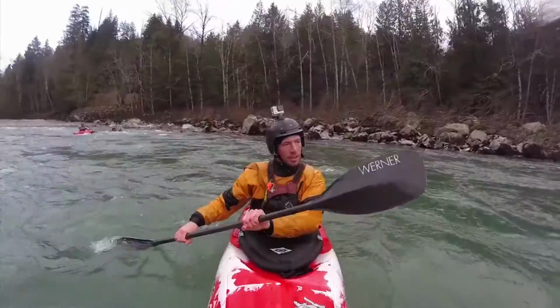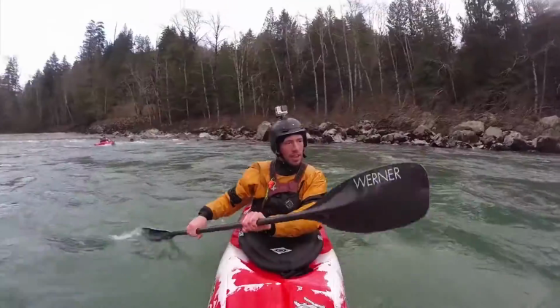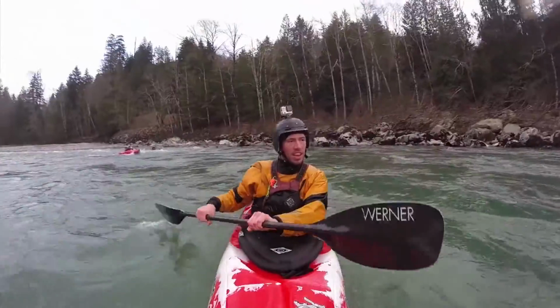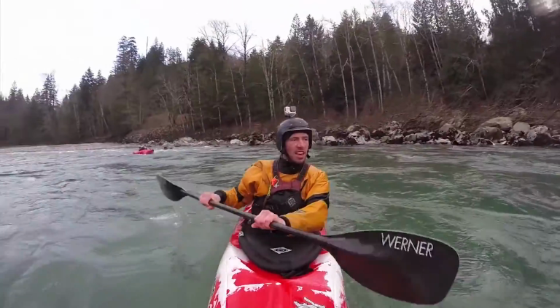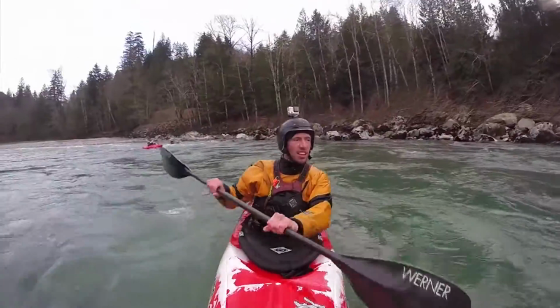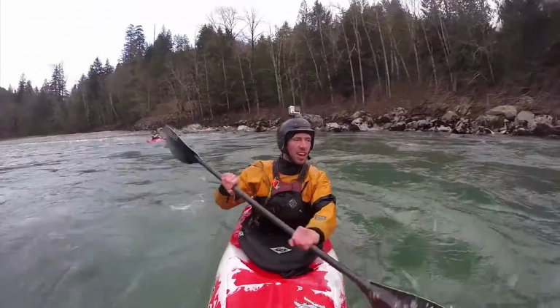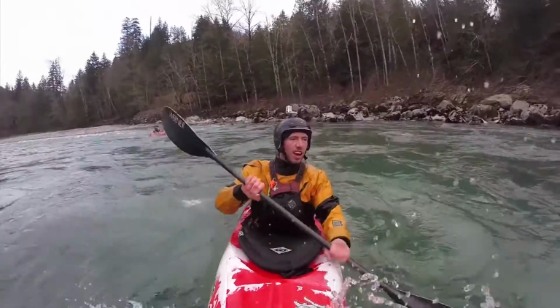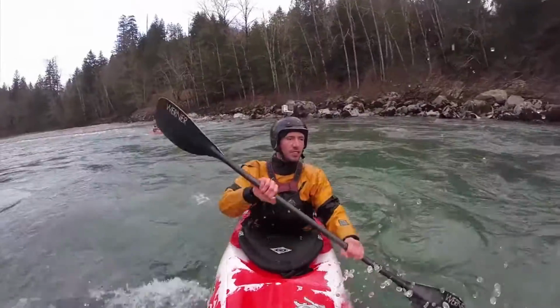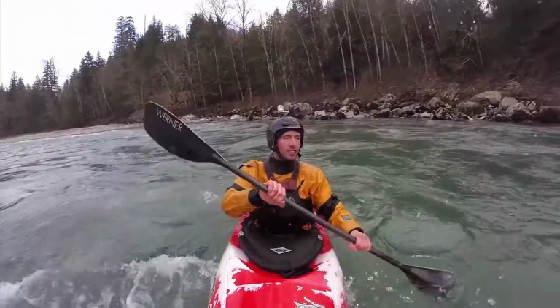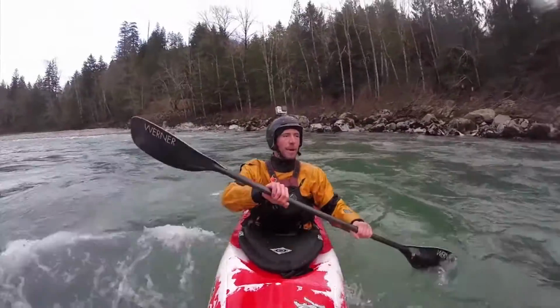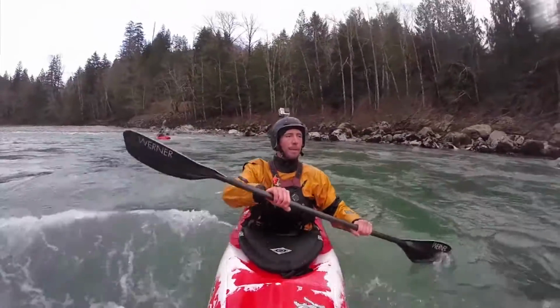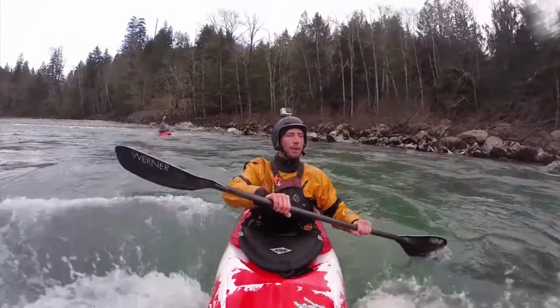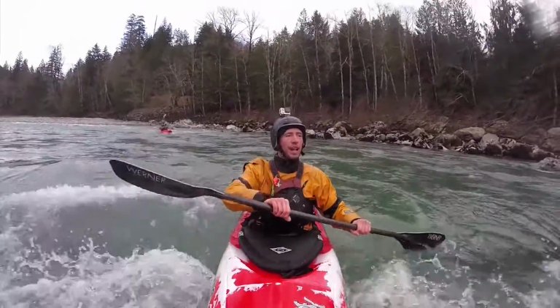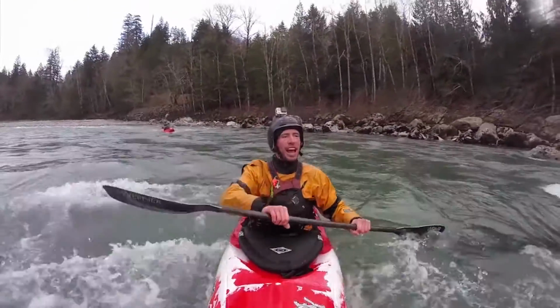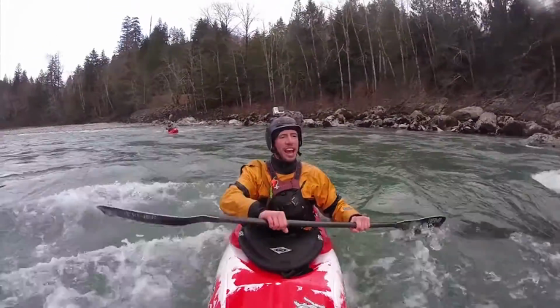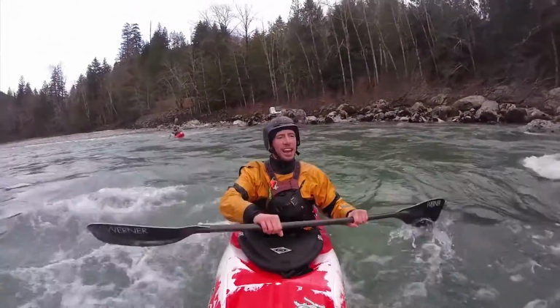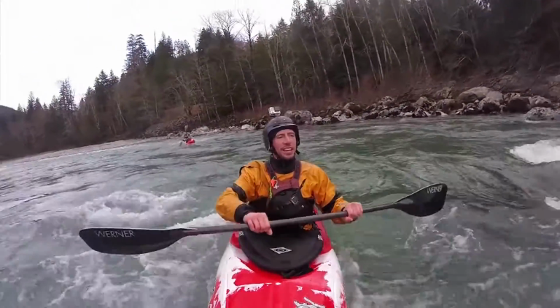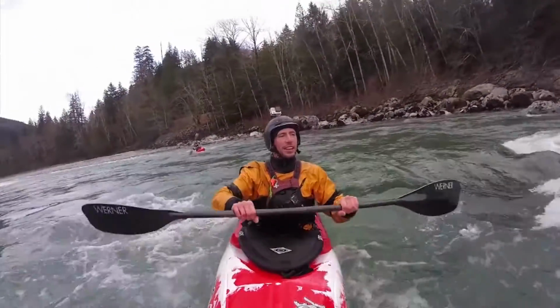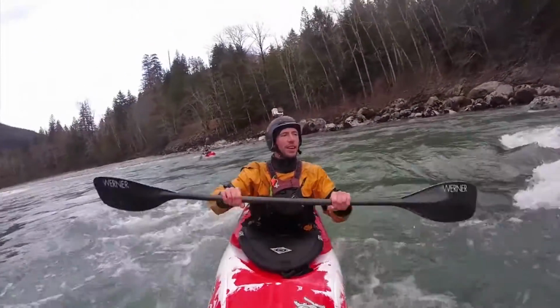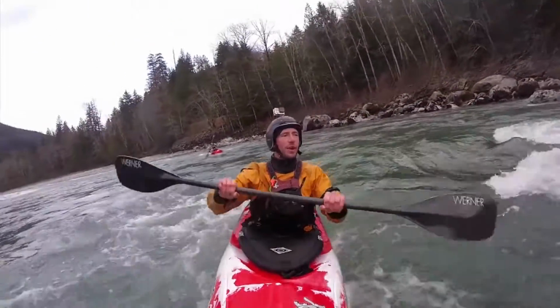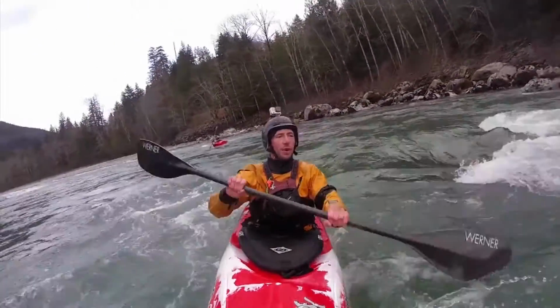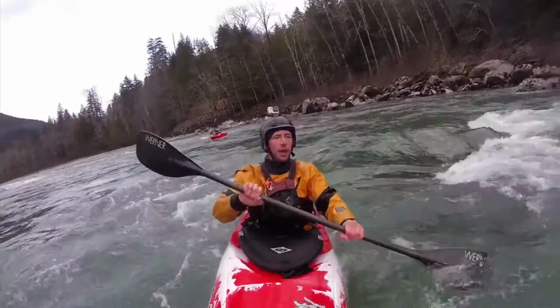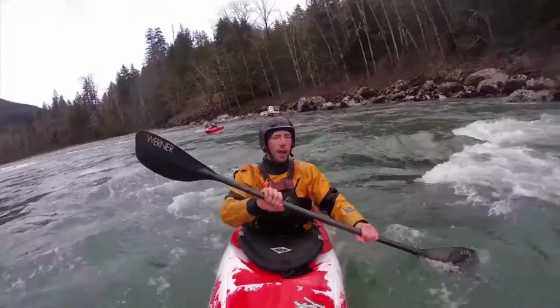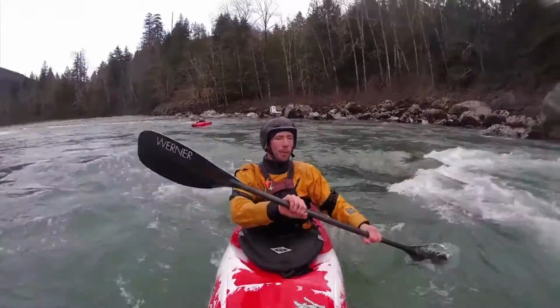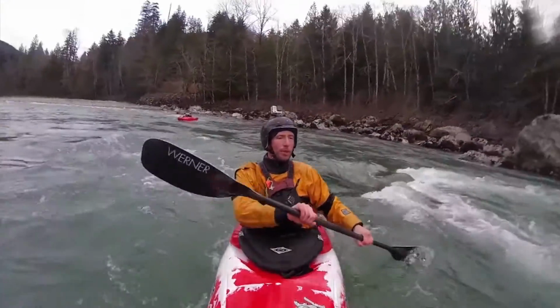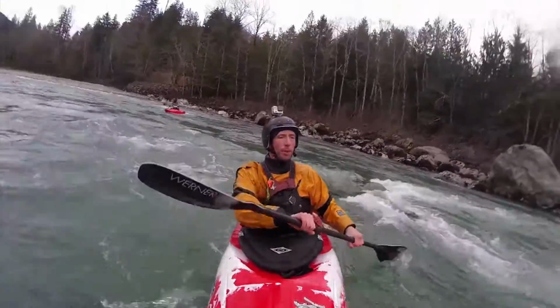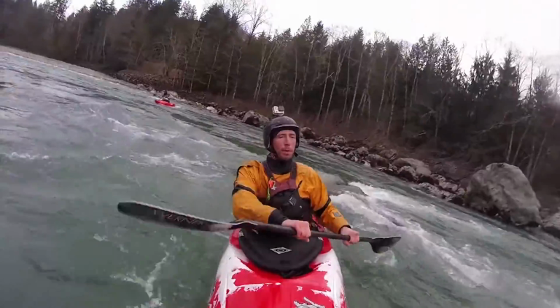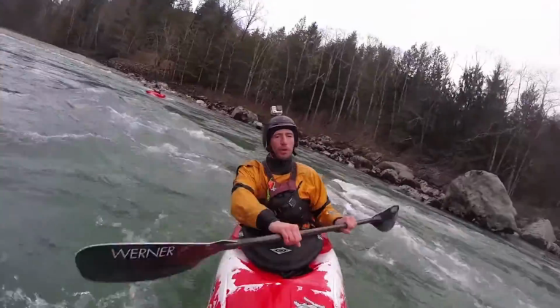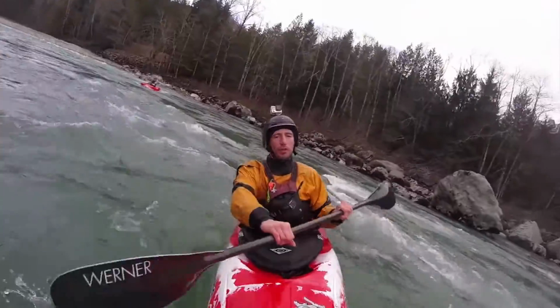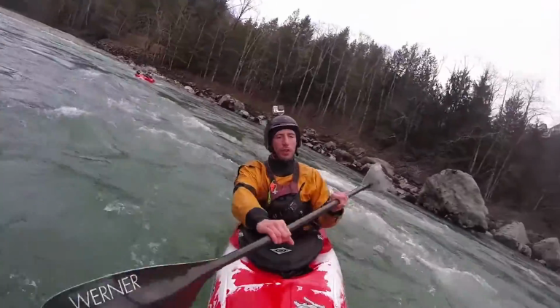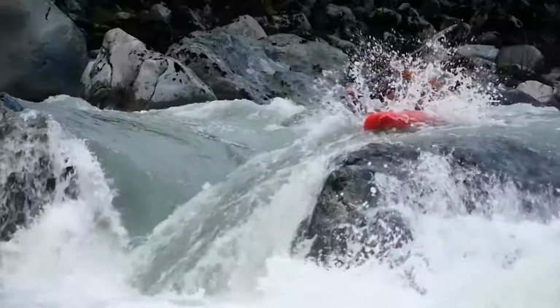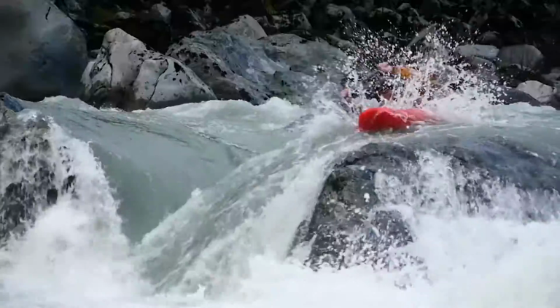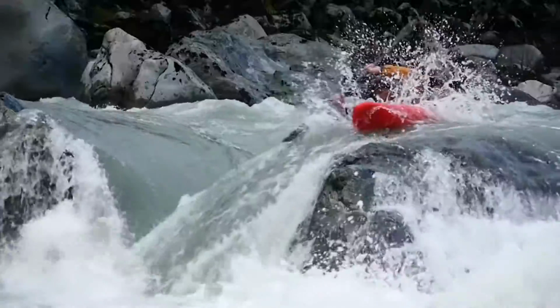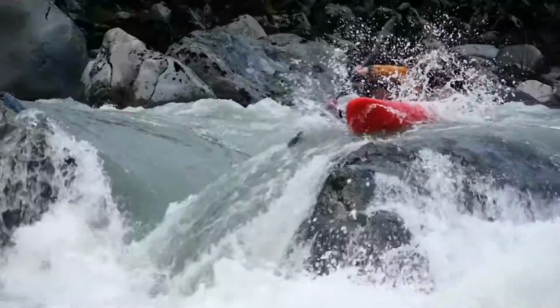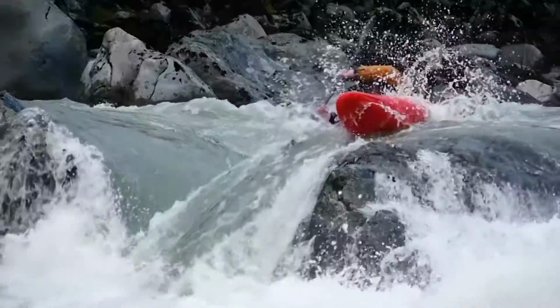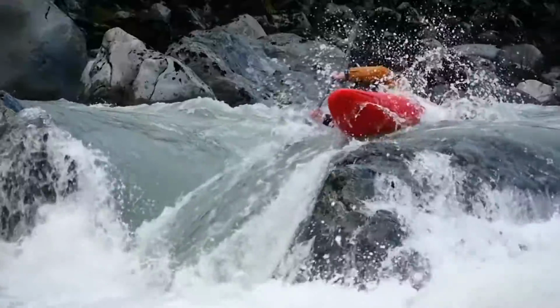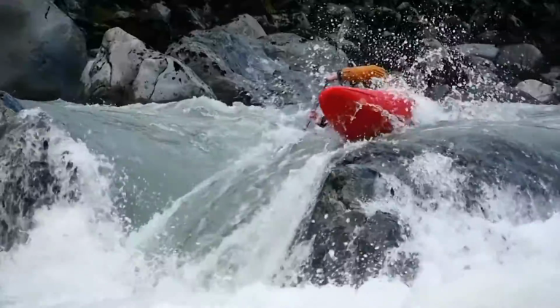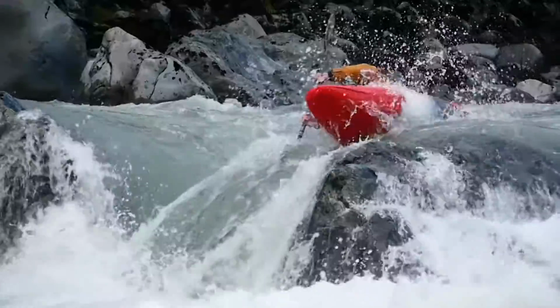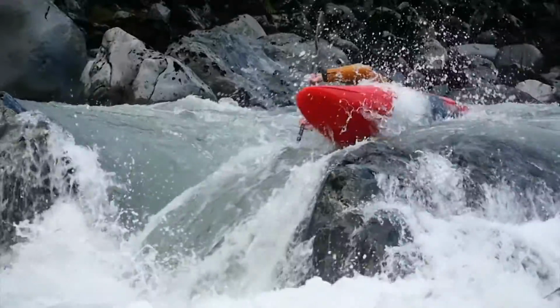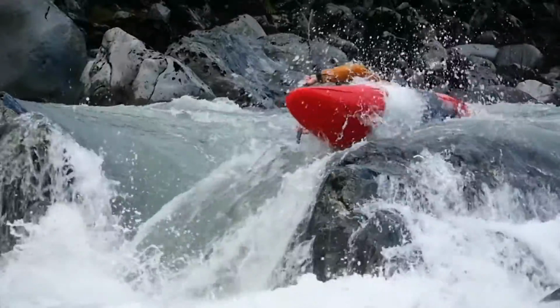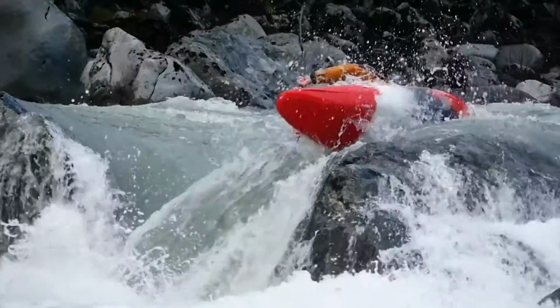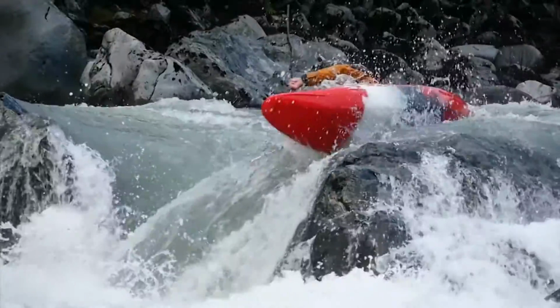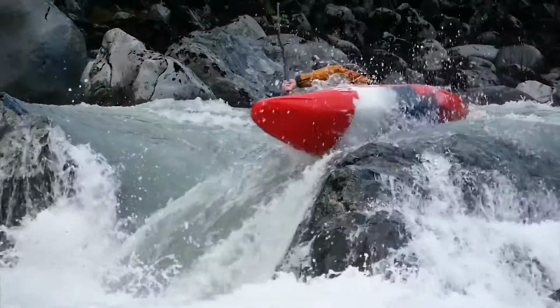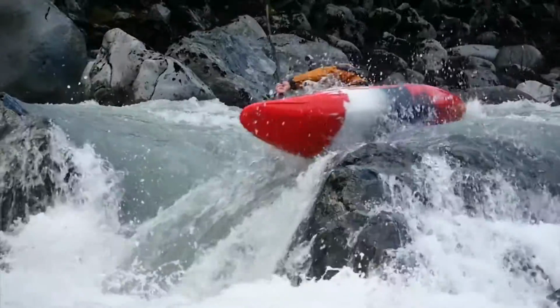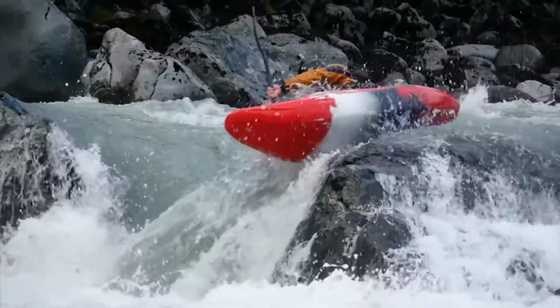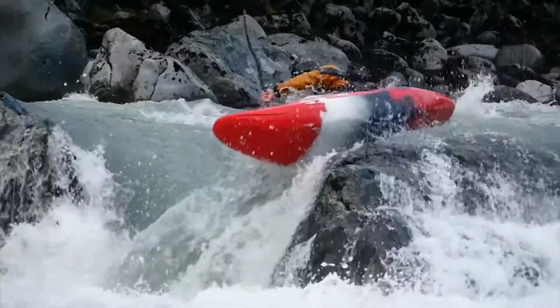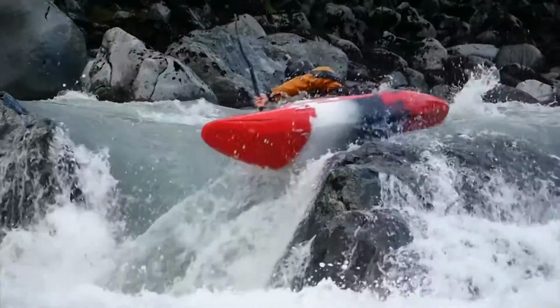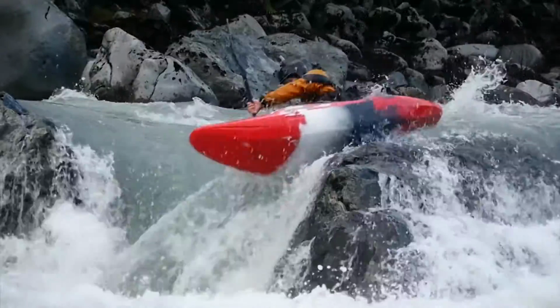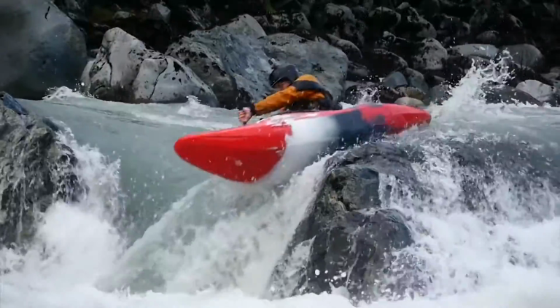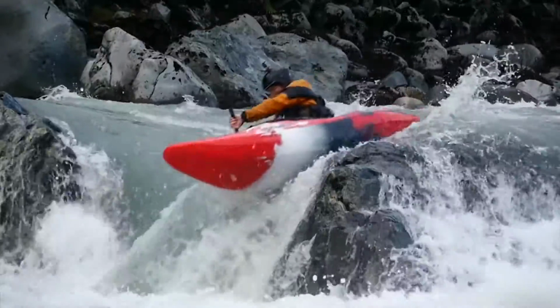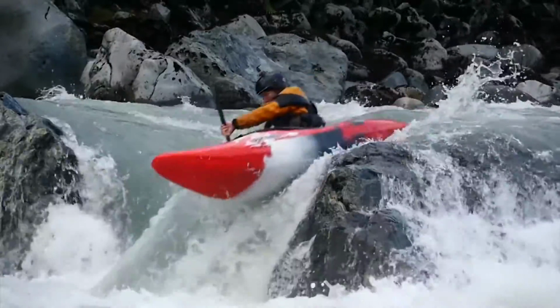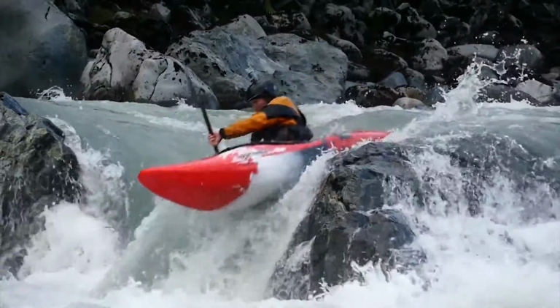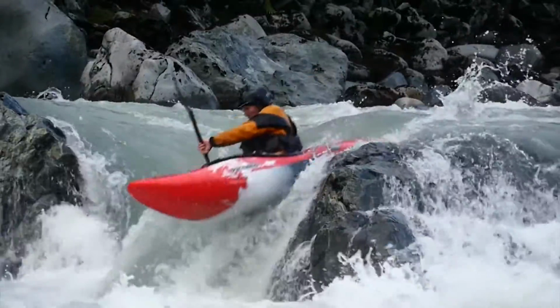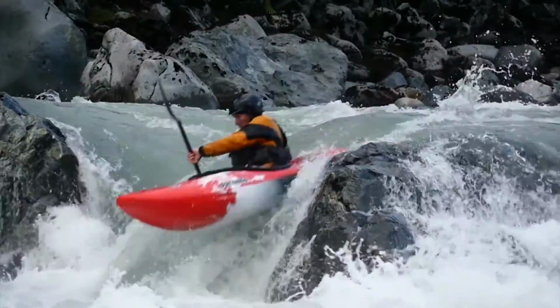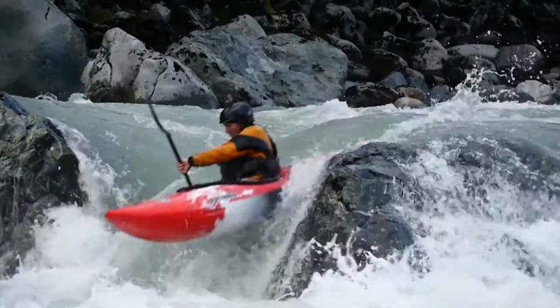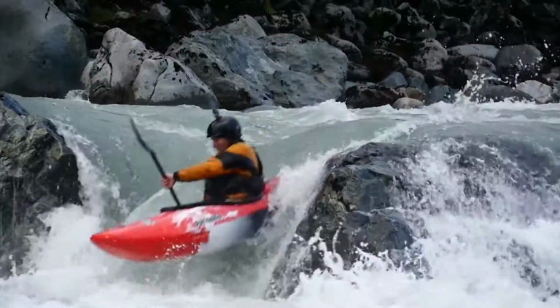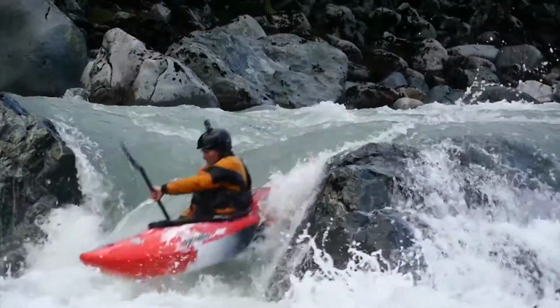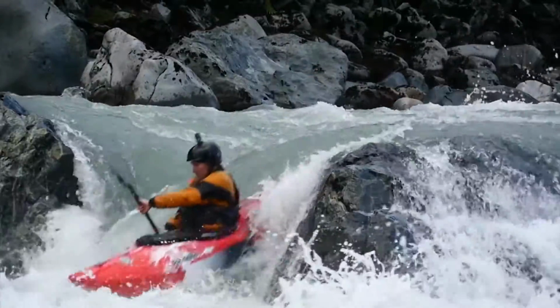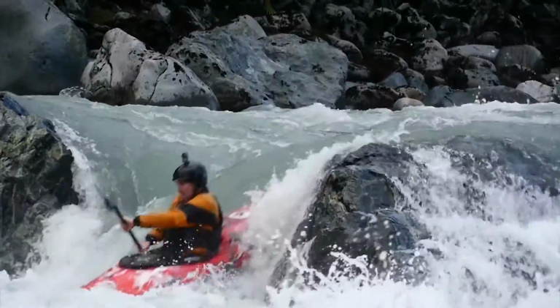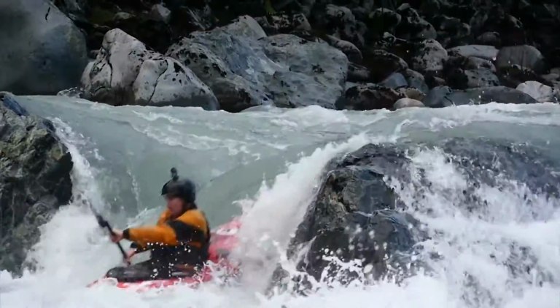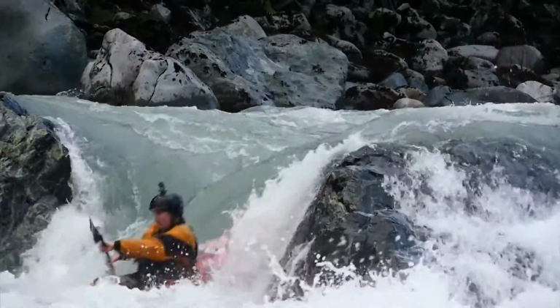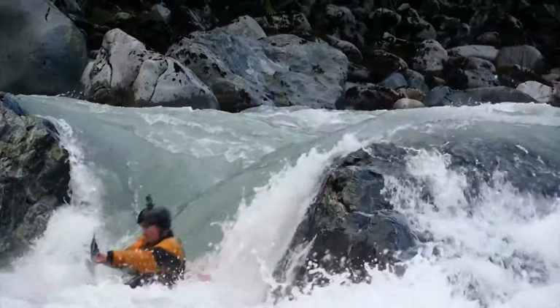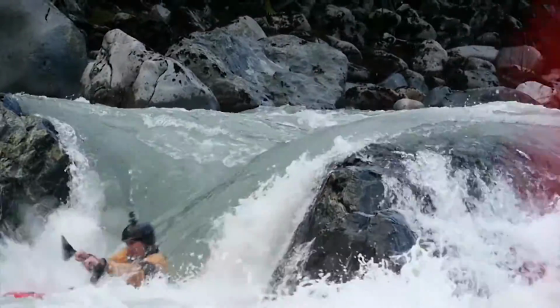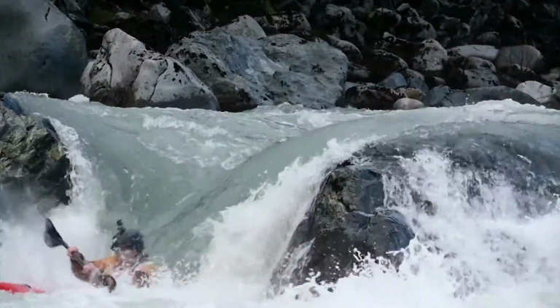The offset blade will help with your boost stroke, giving you more leverage every time you want to get a boost of speed.